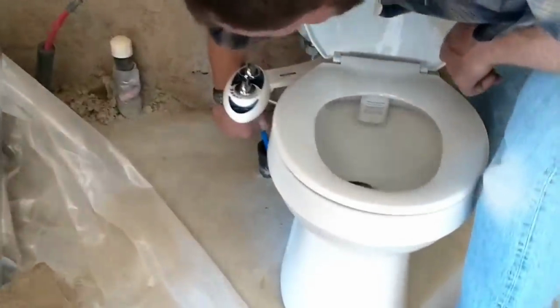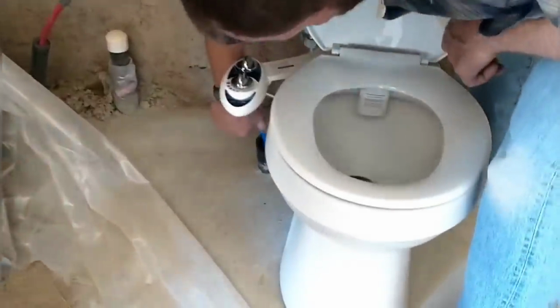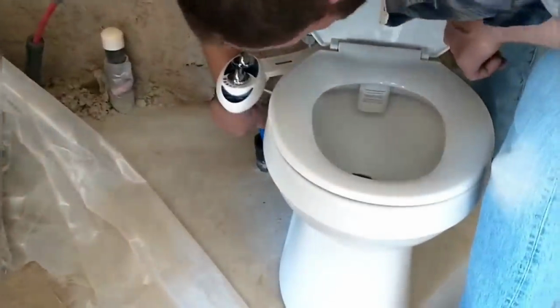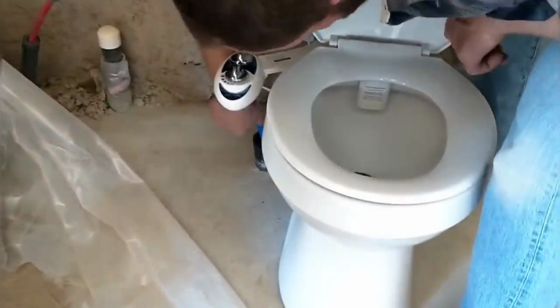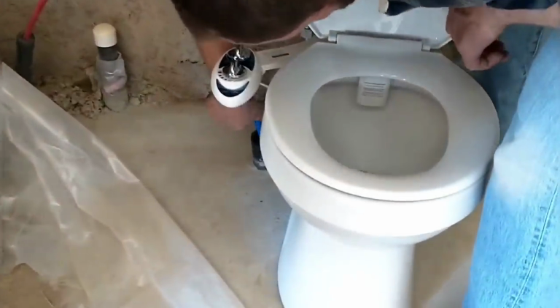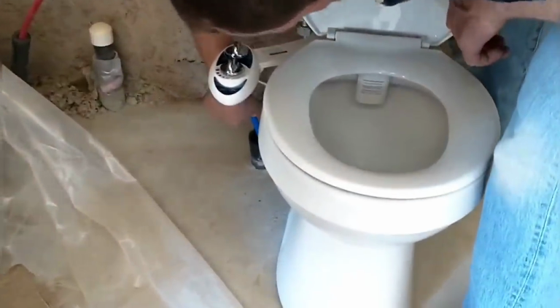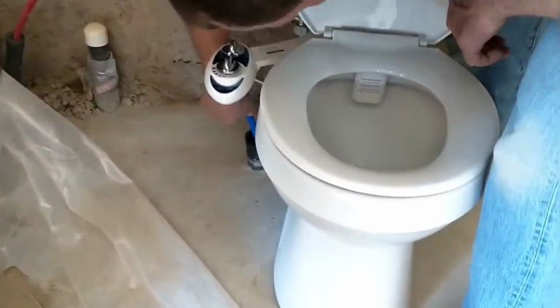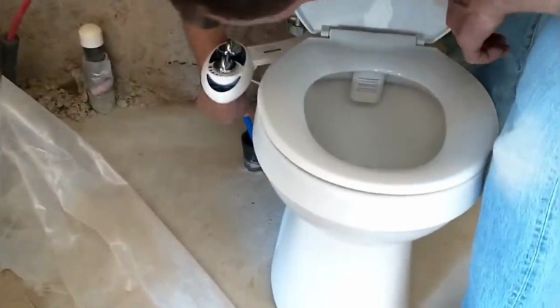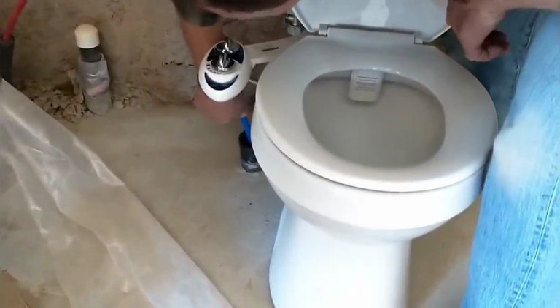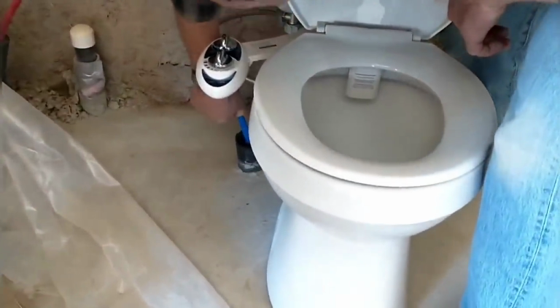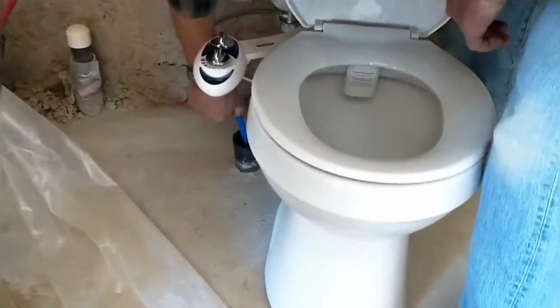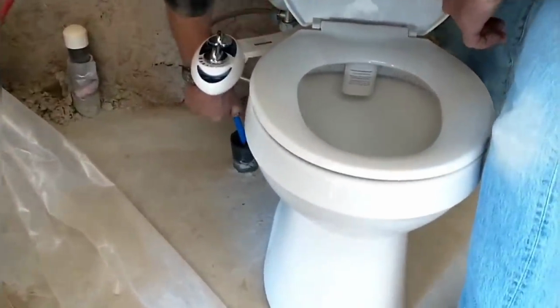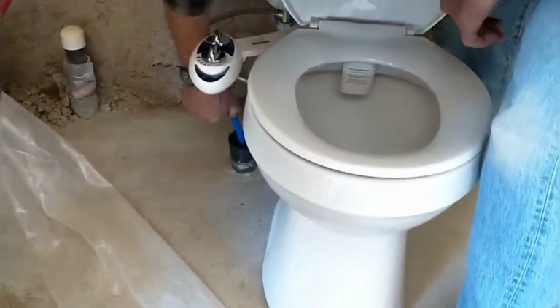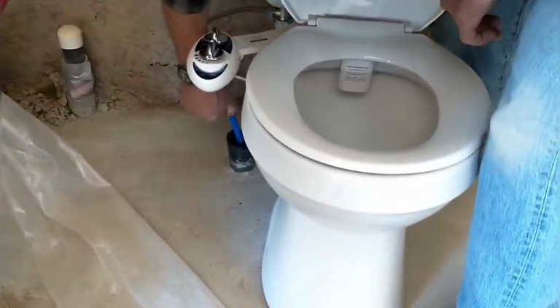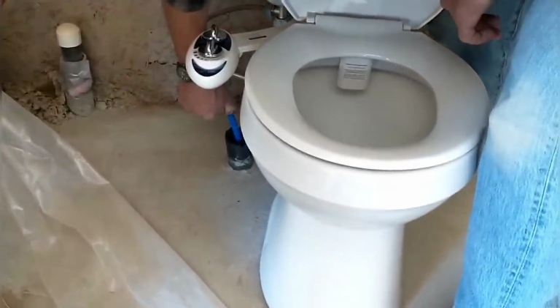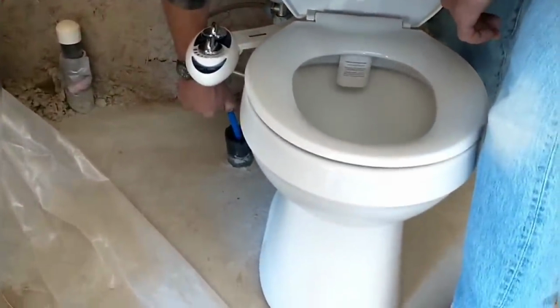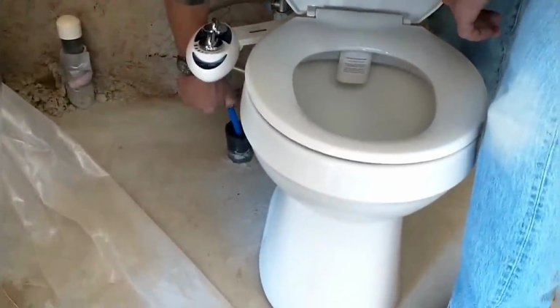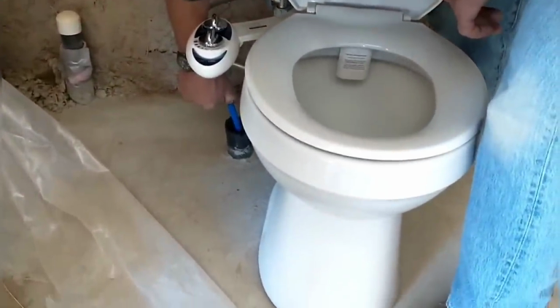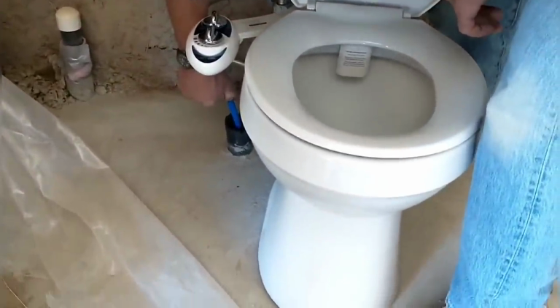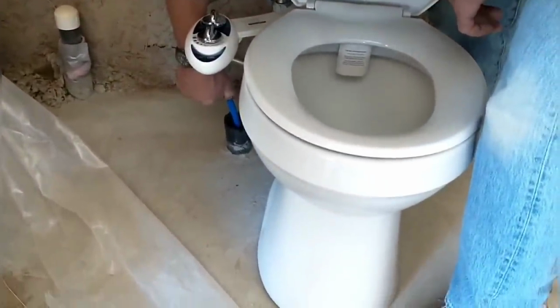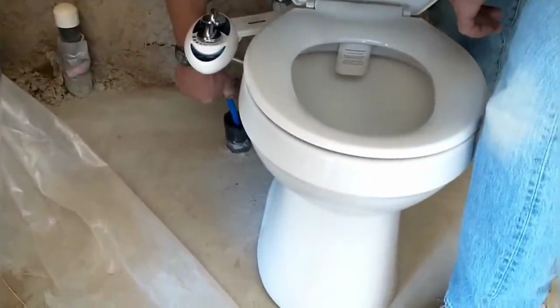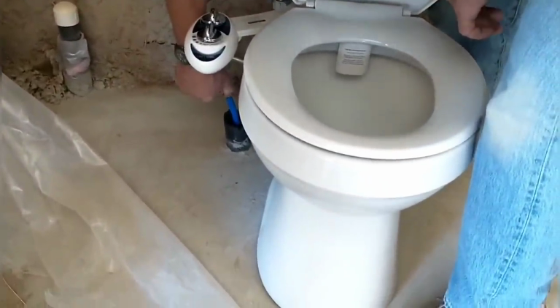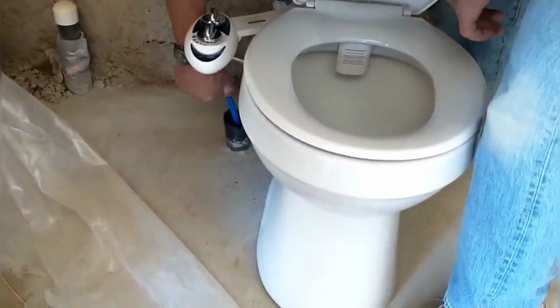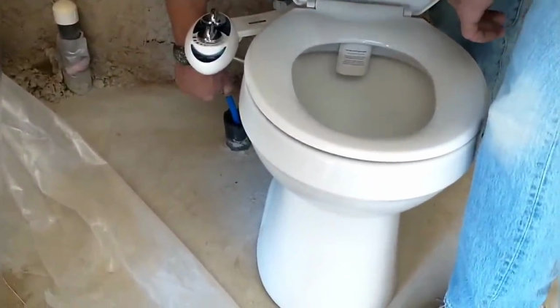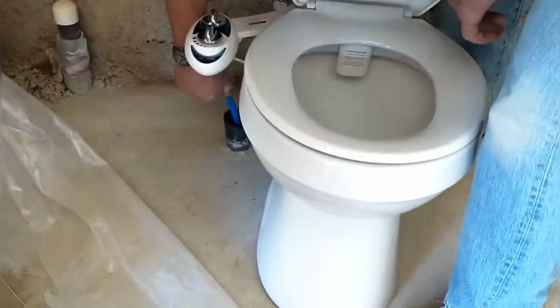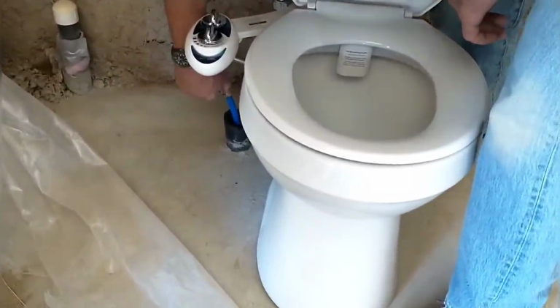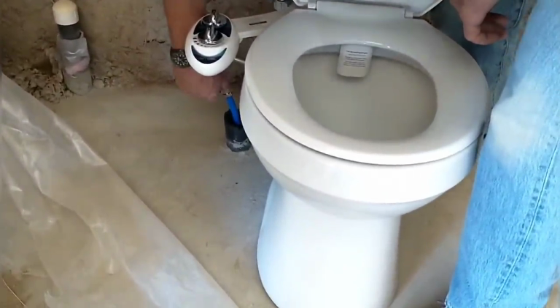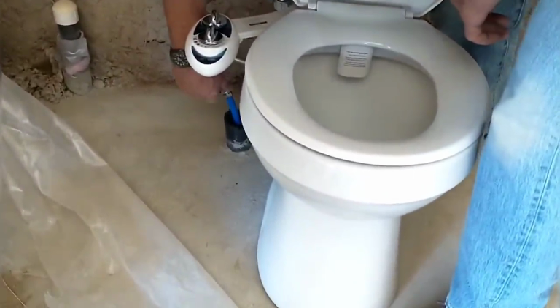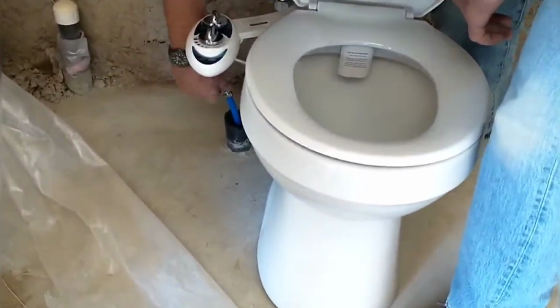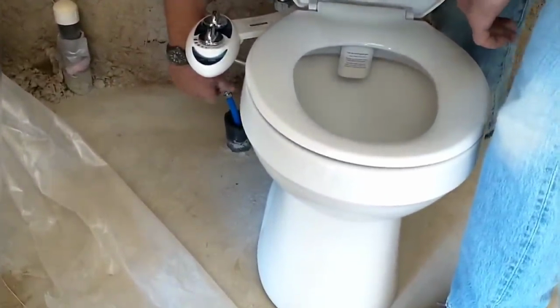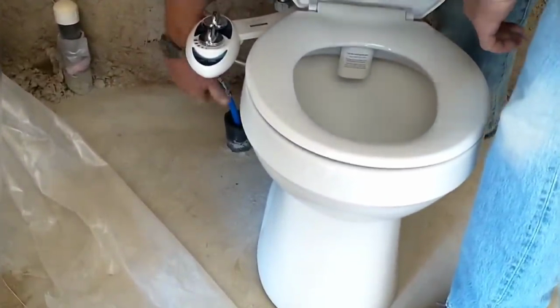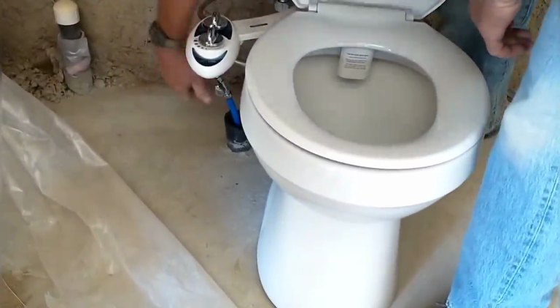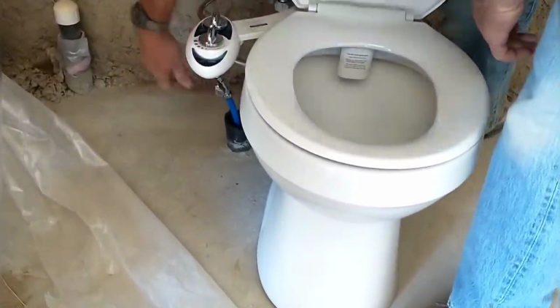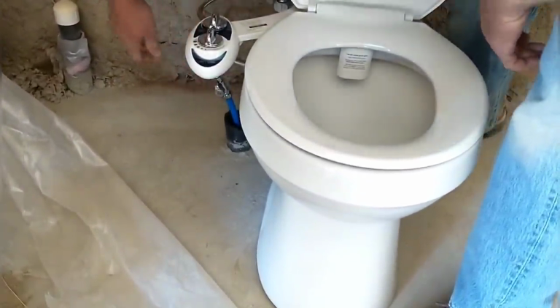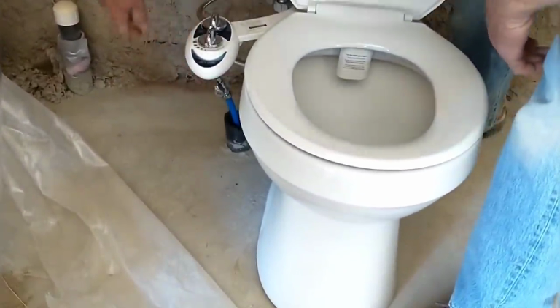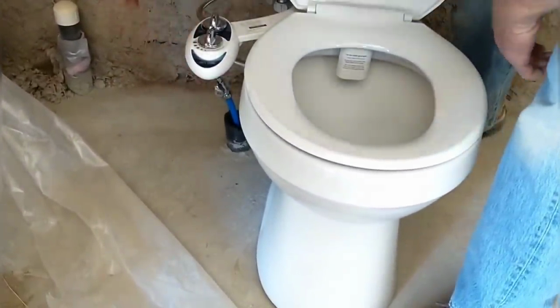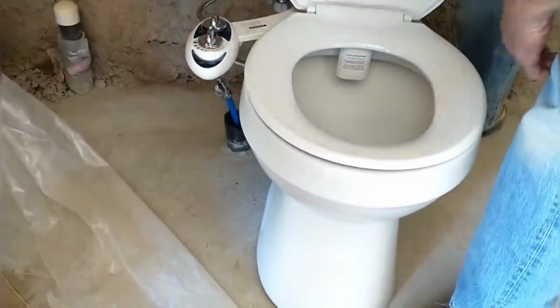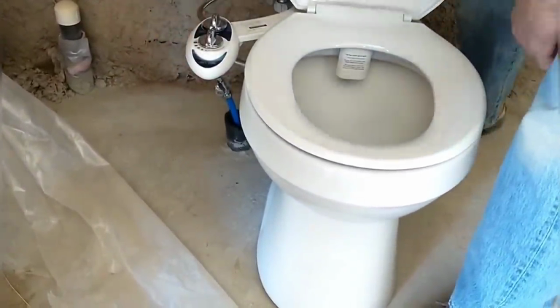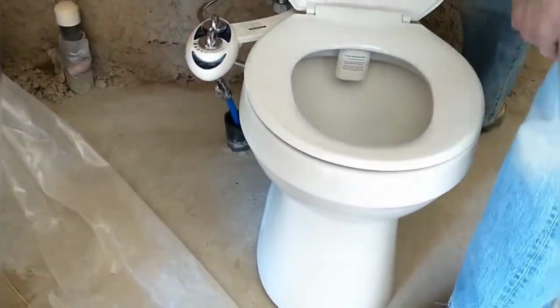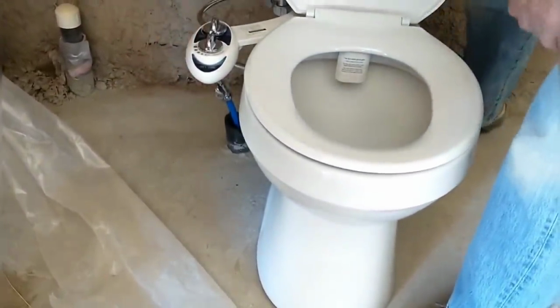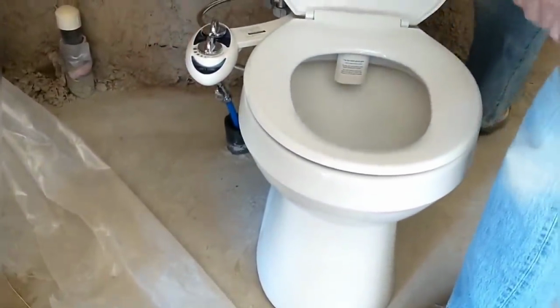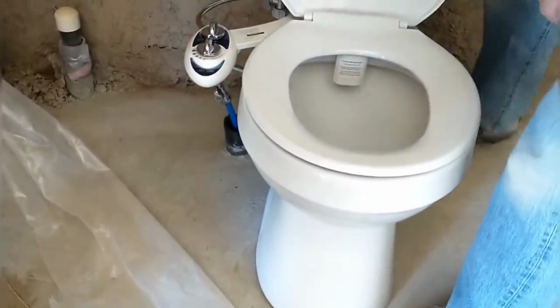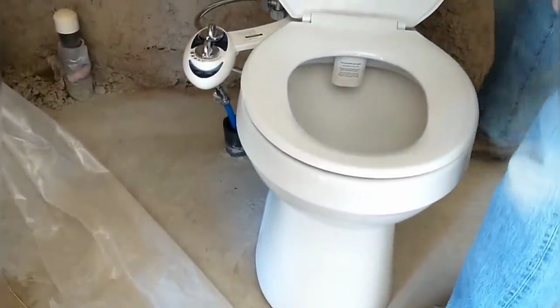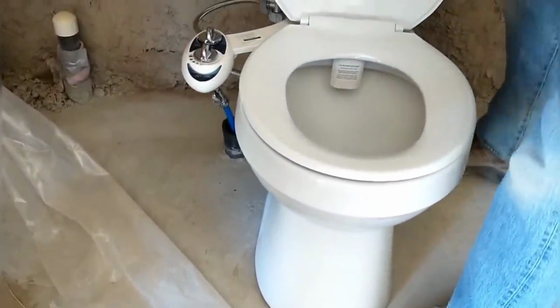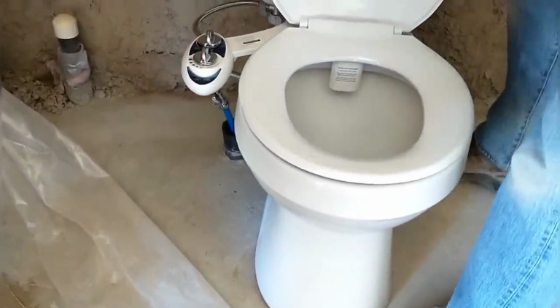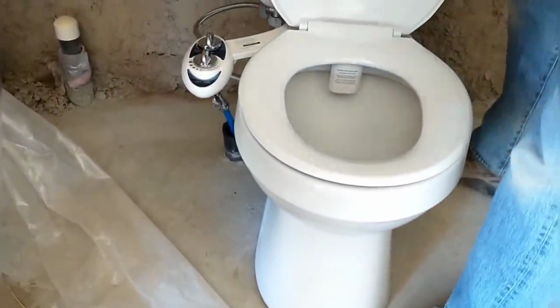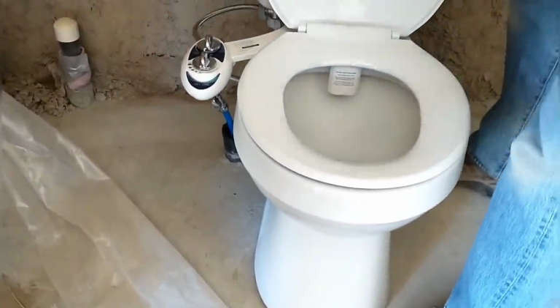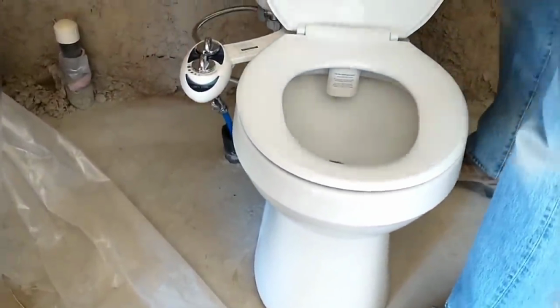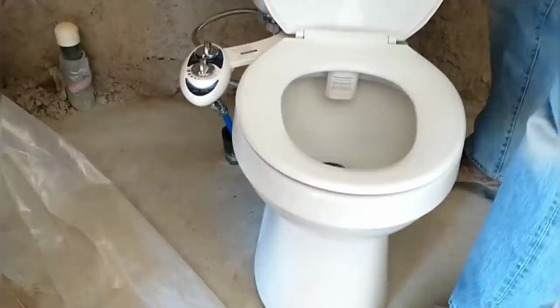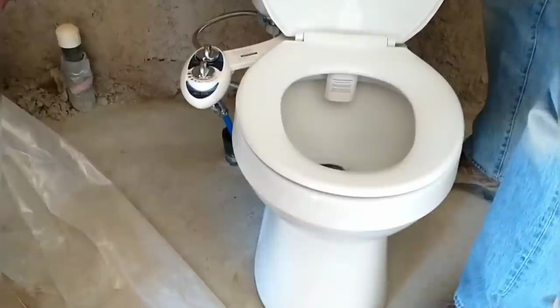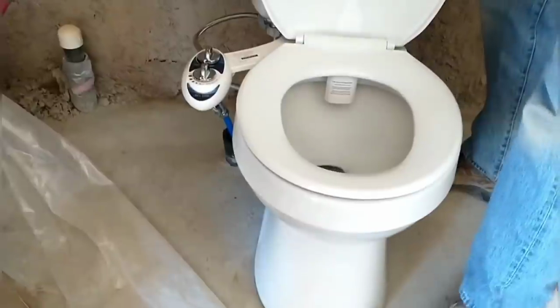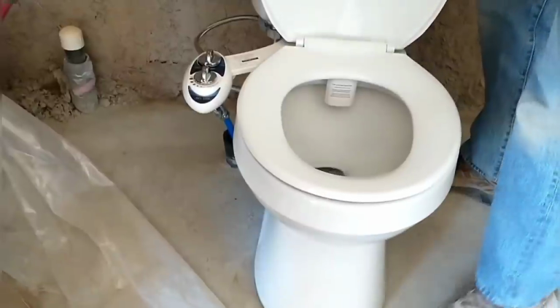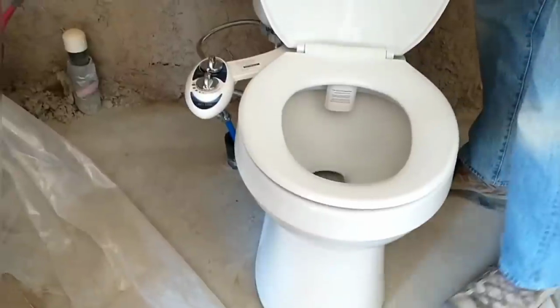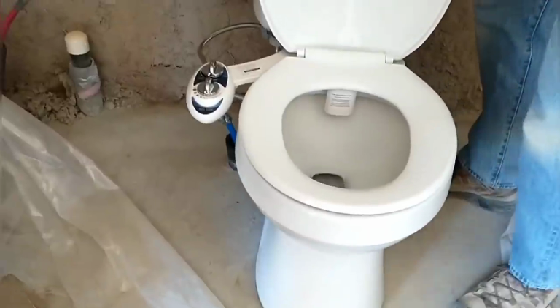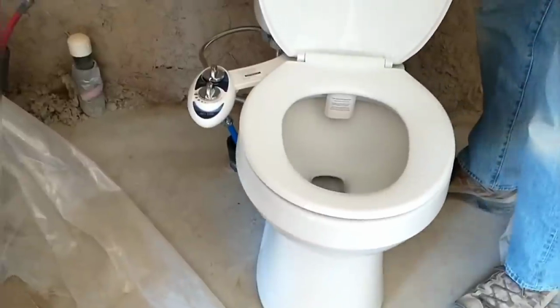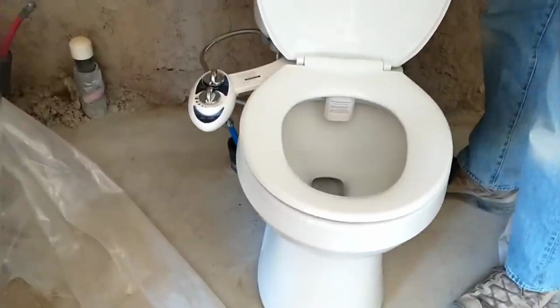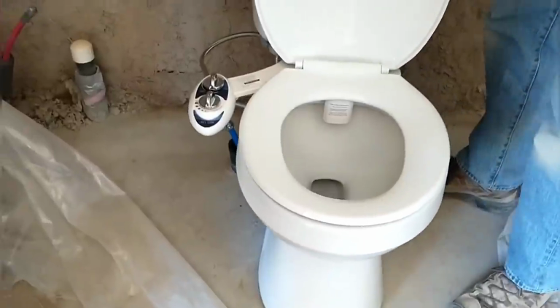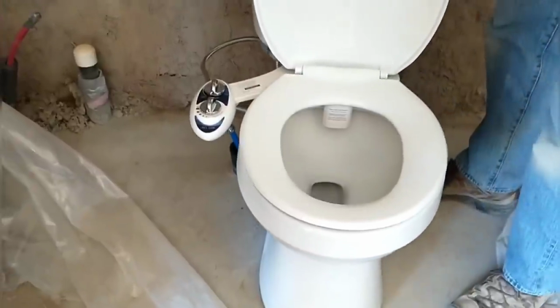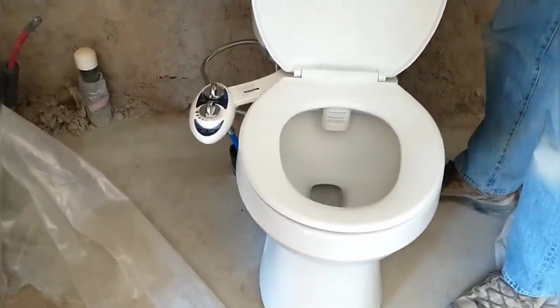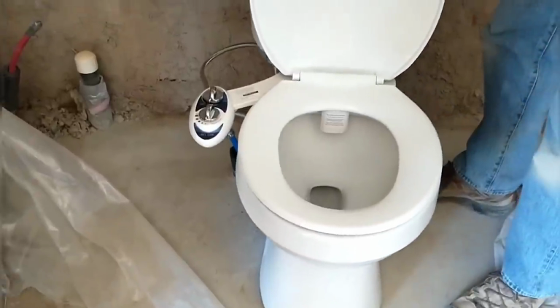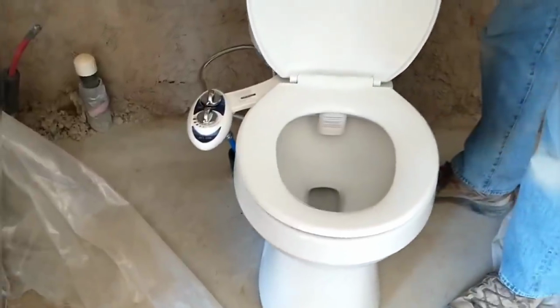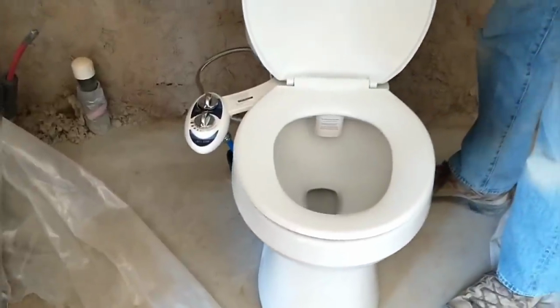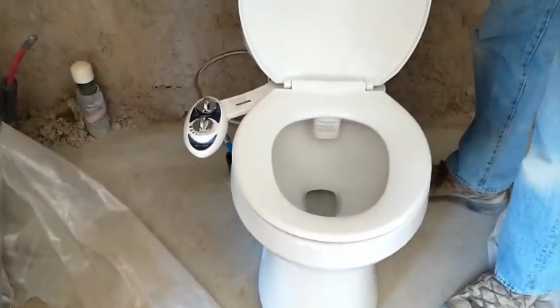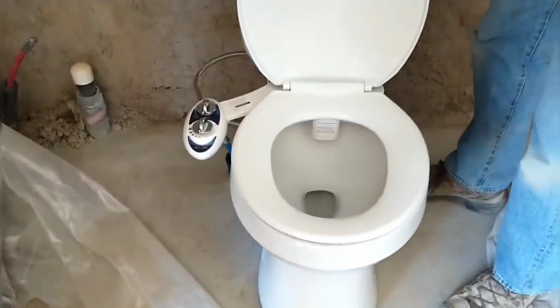It ended up being a pretty easy install, so we're putting water to it for the first time, letting the tank fill up, and then we'll try it out.